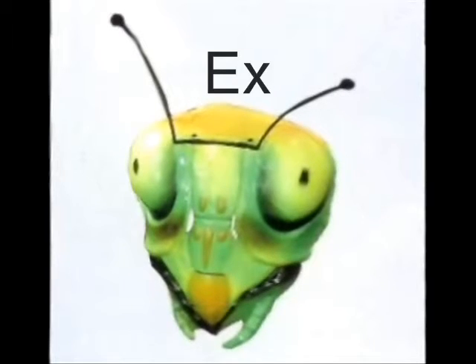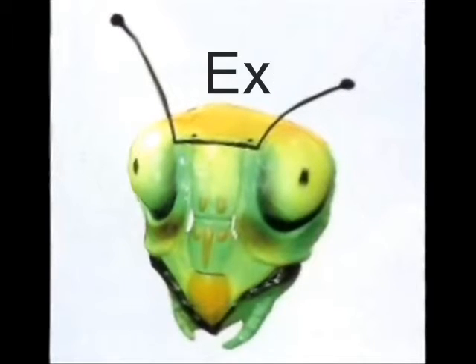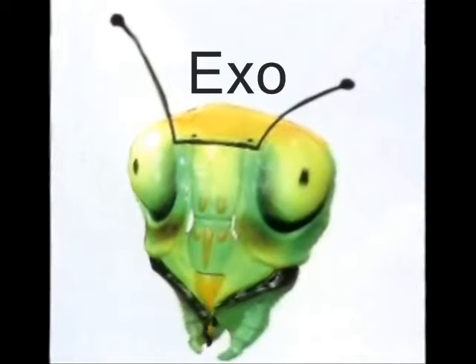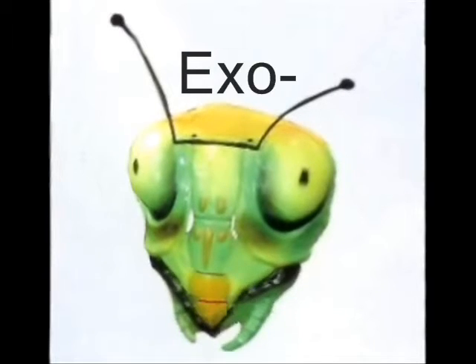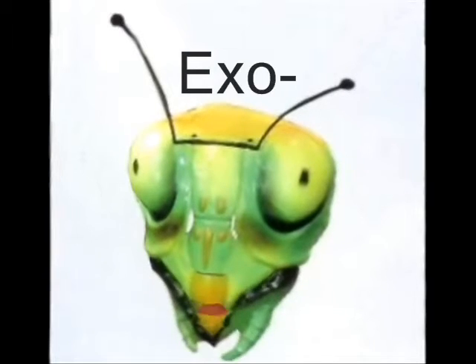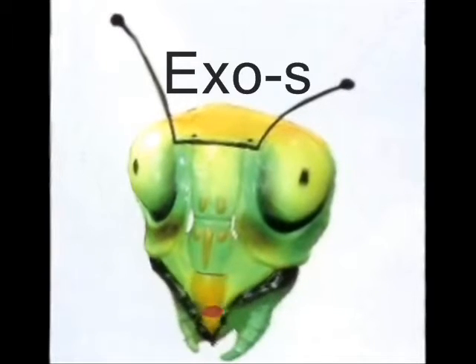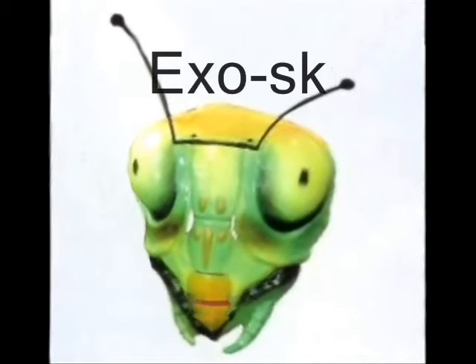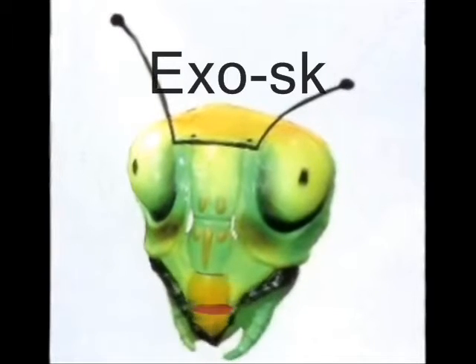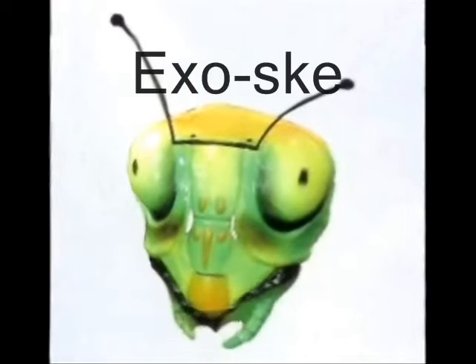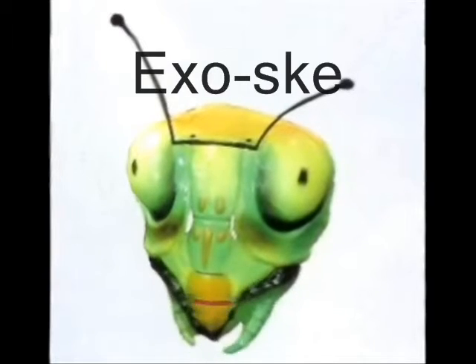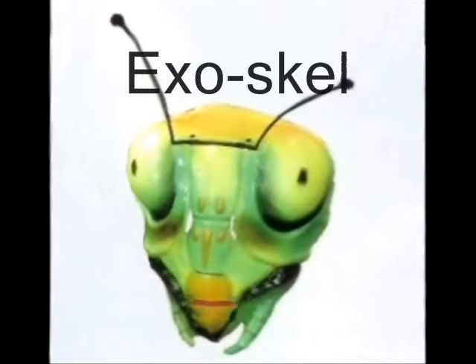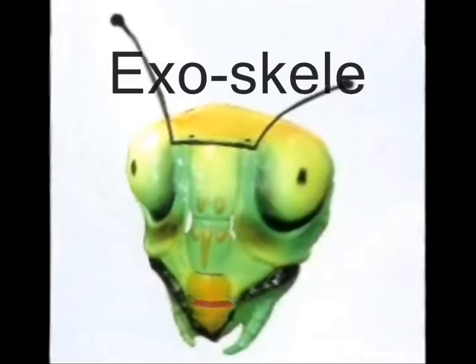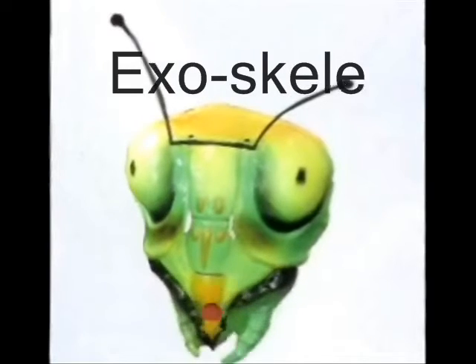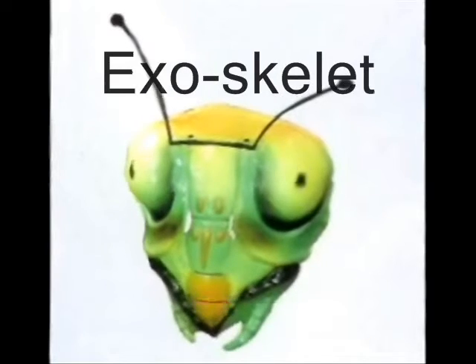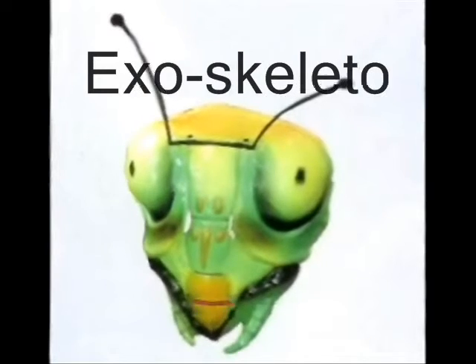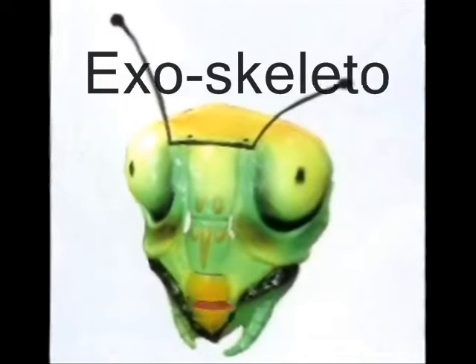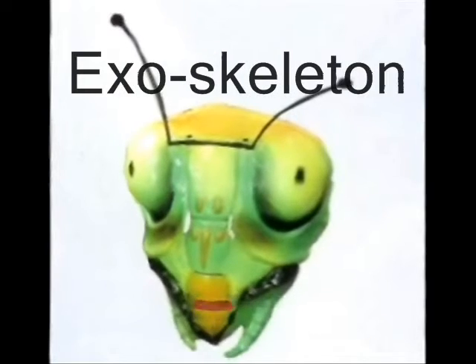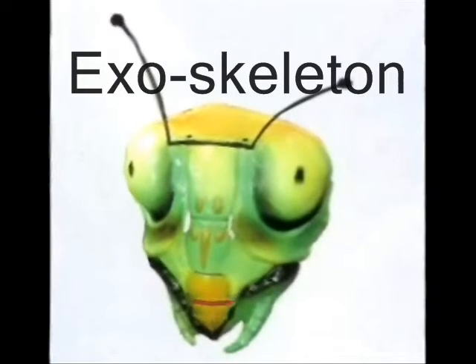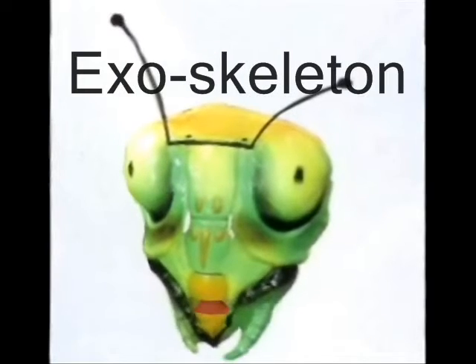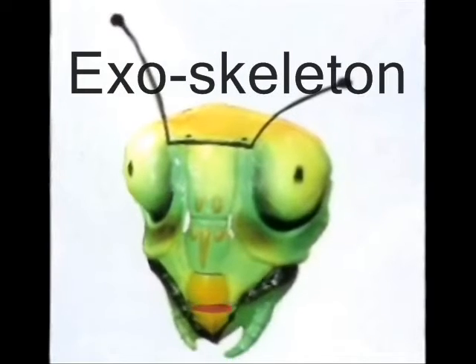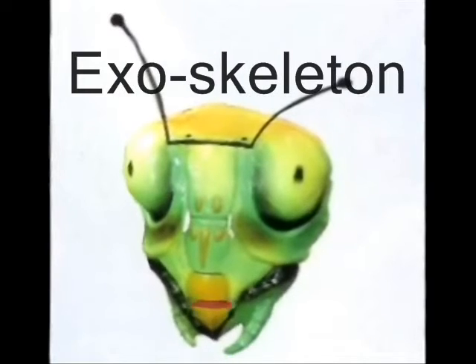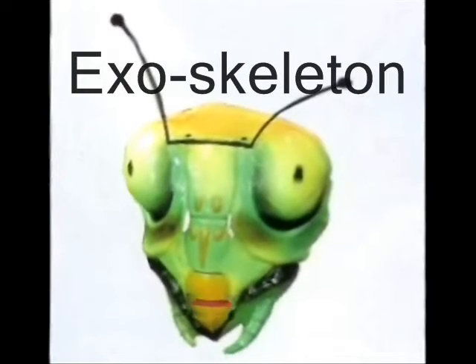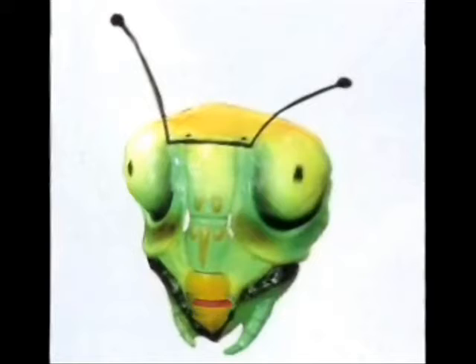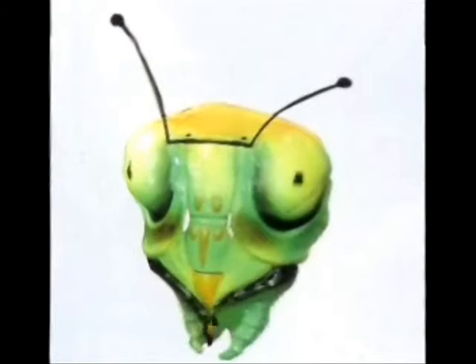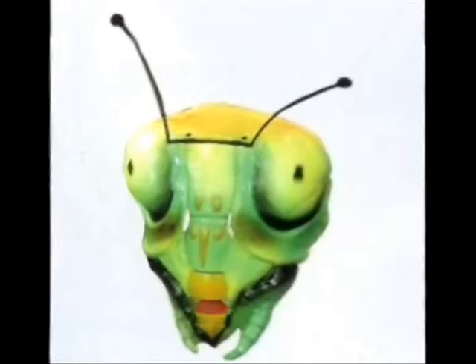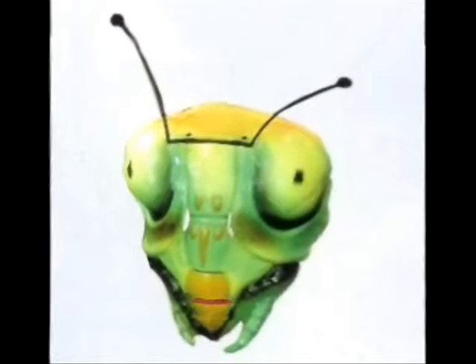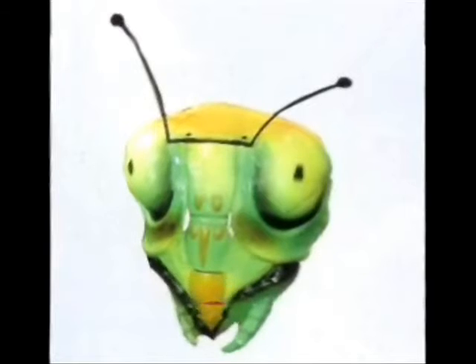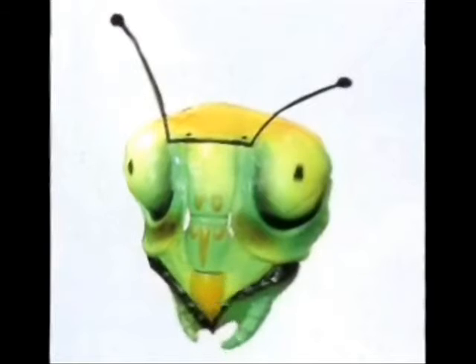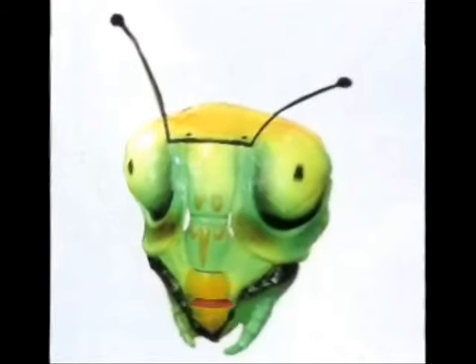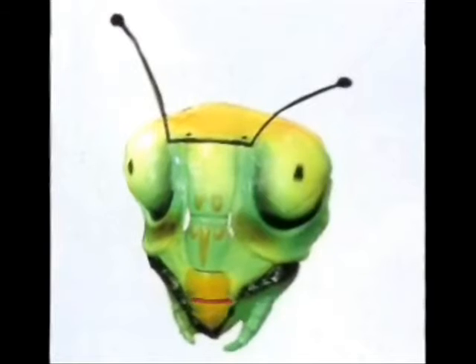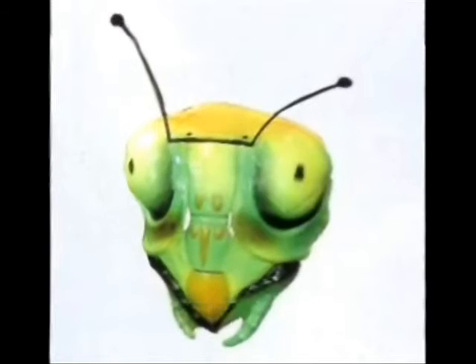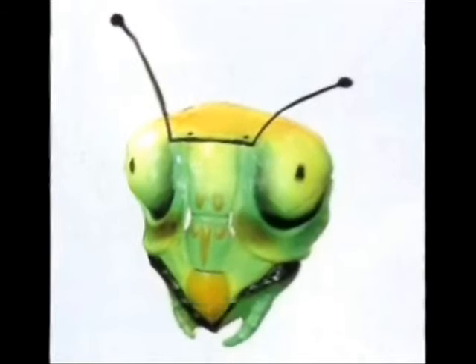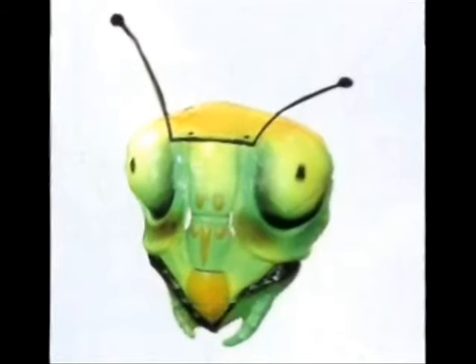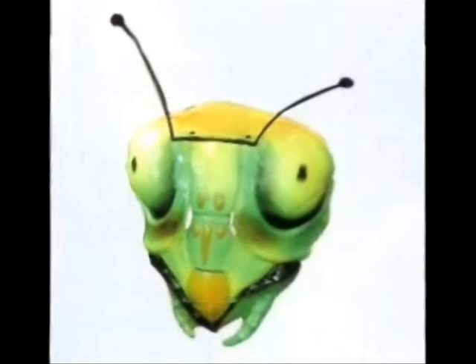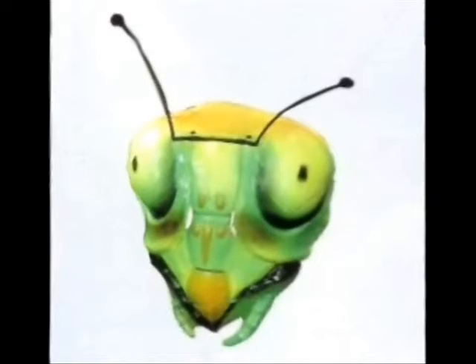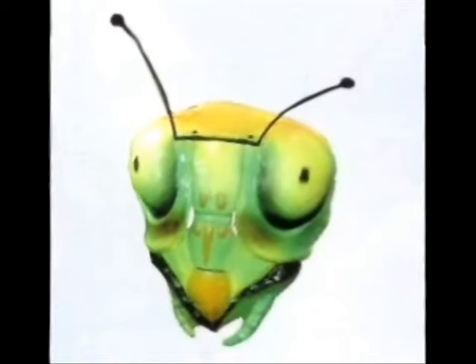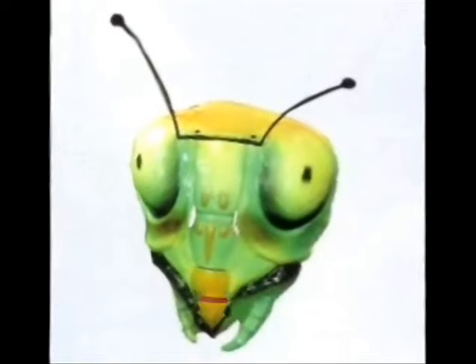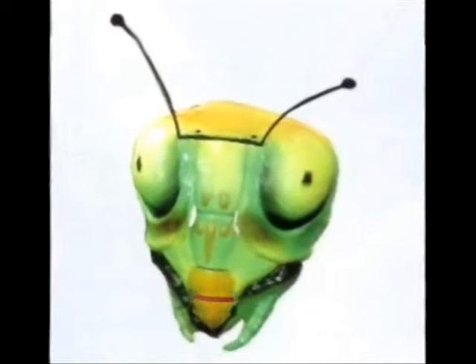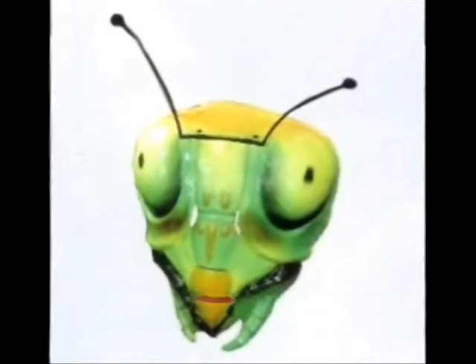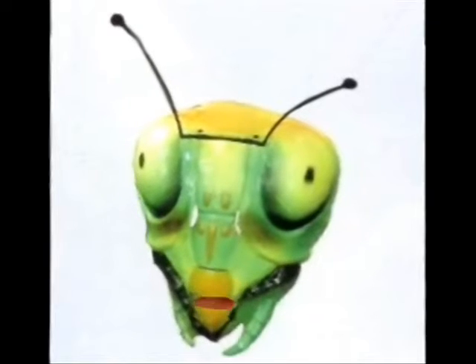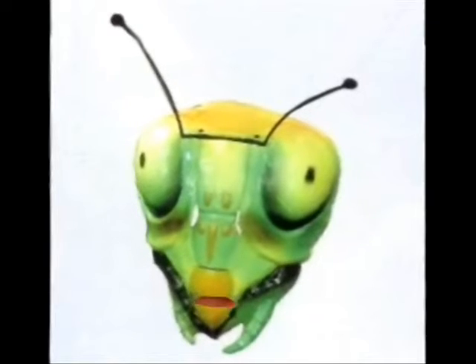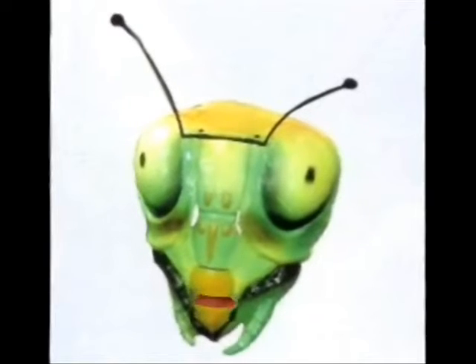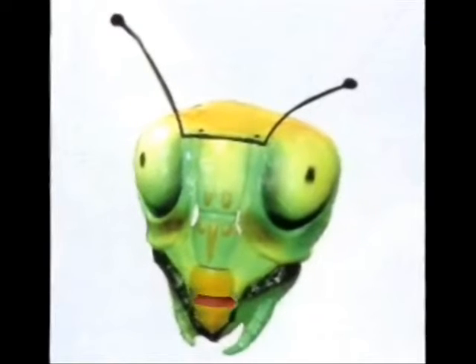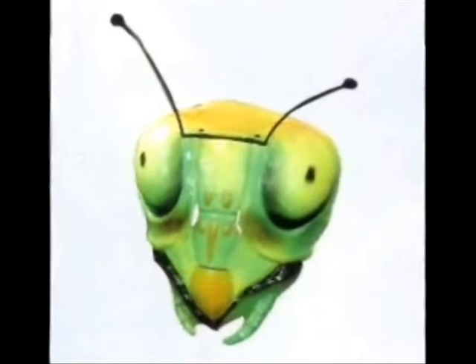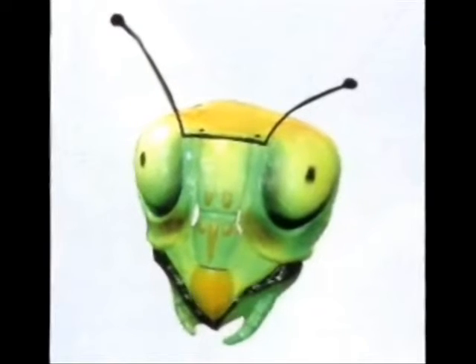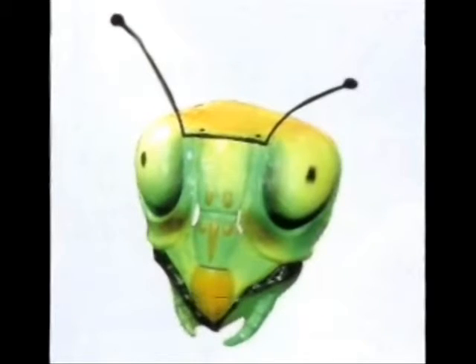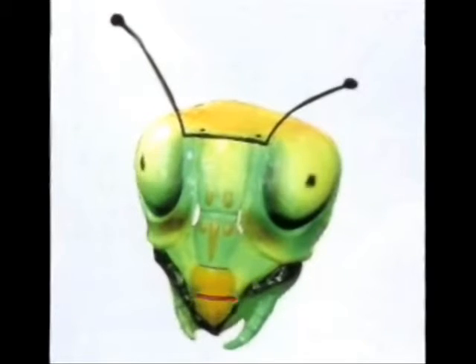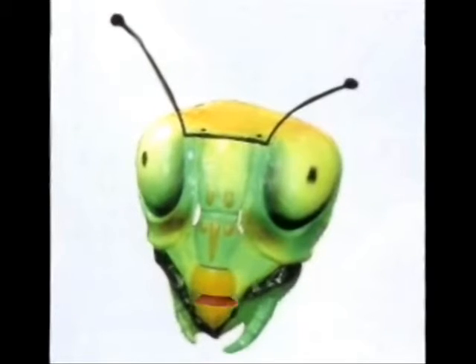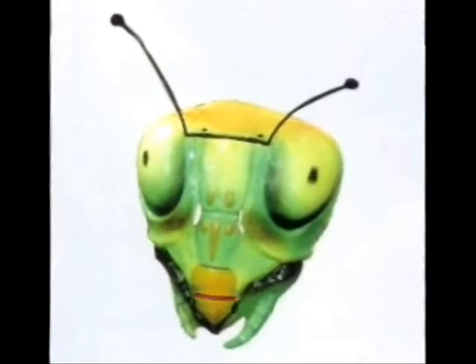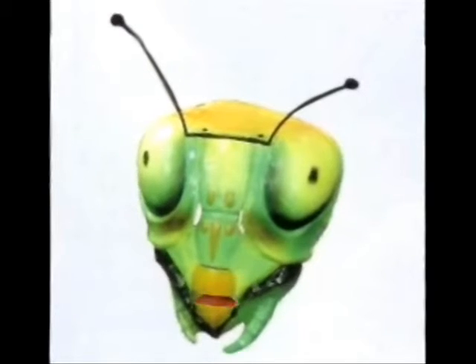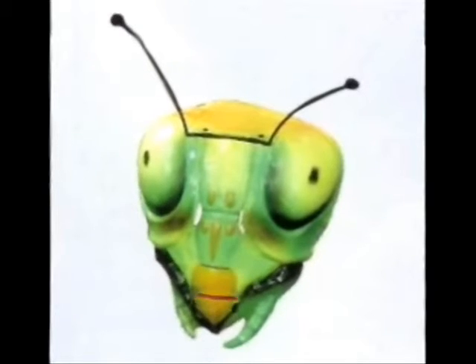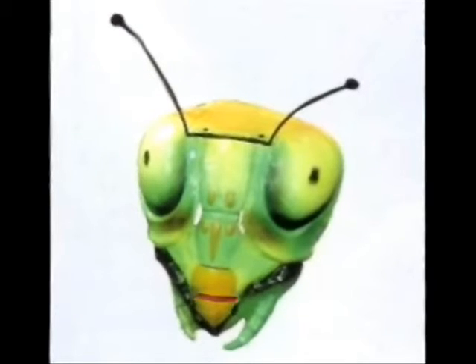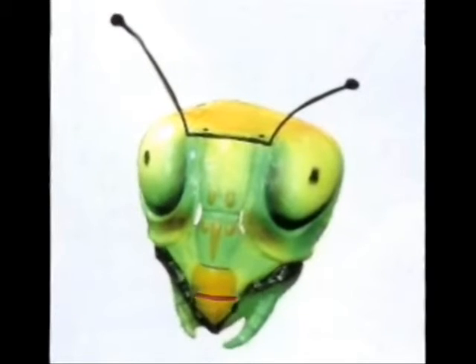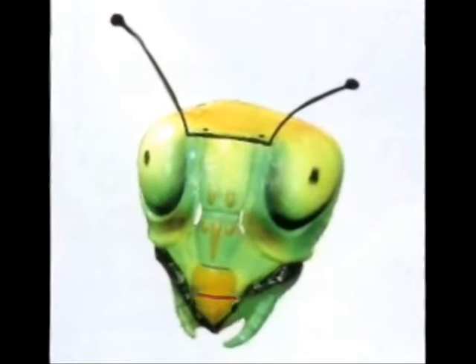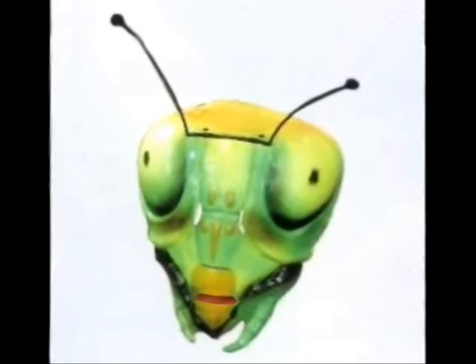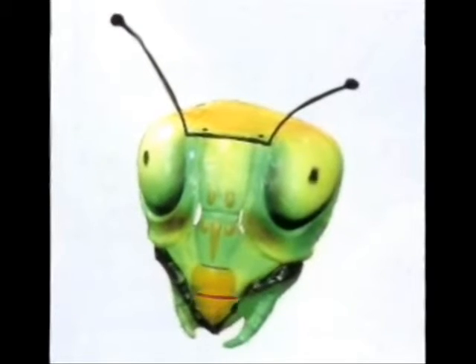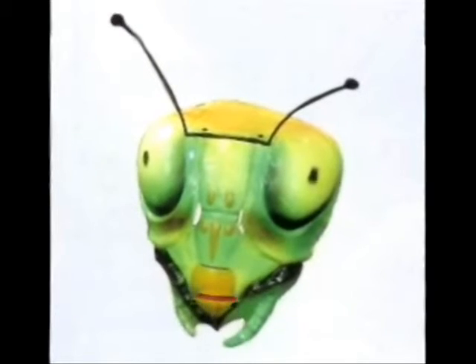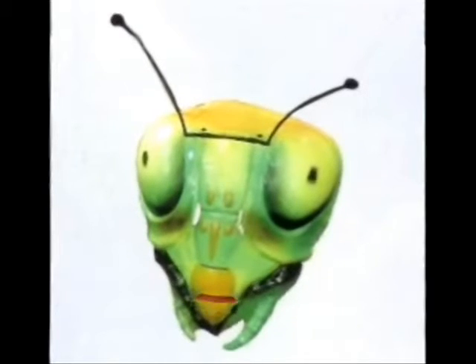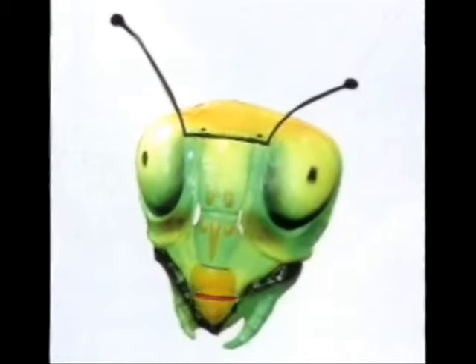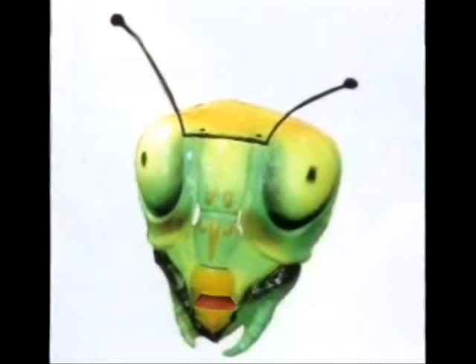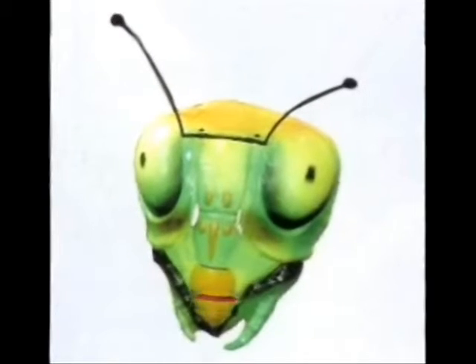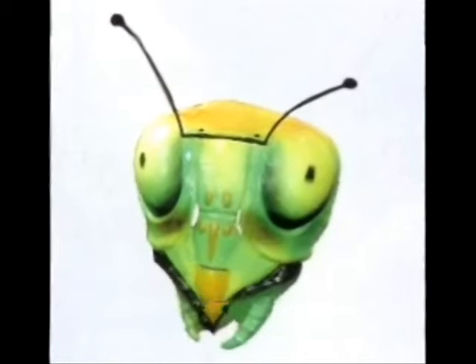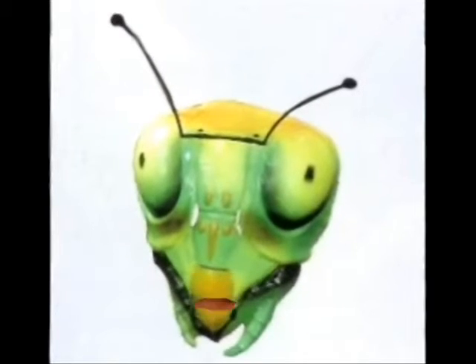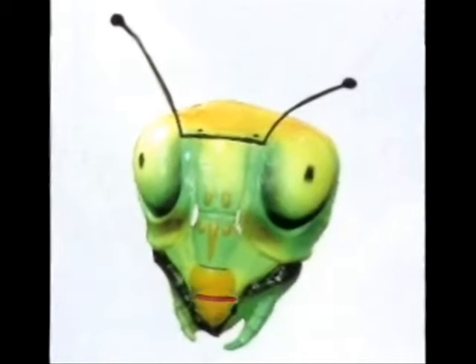There are more than a billion more insects on Earth than there are humans. As you can see, insects are extremely different than humans.